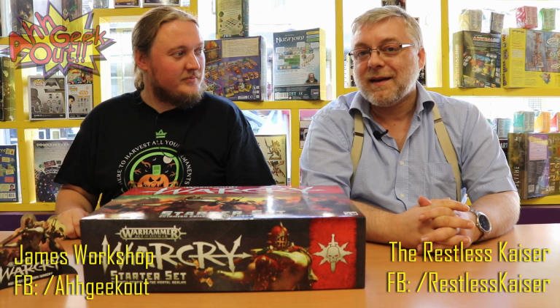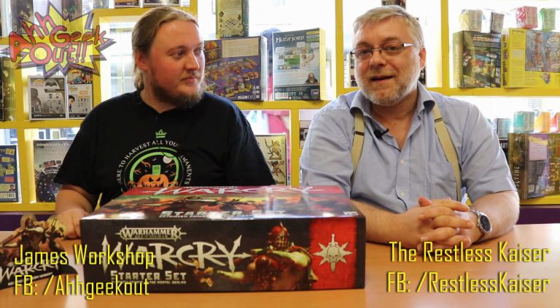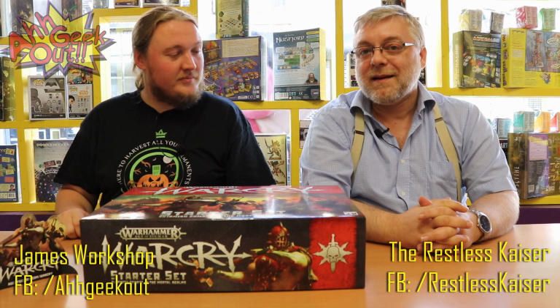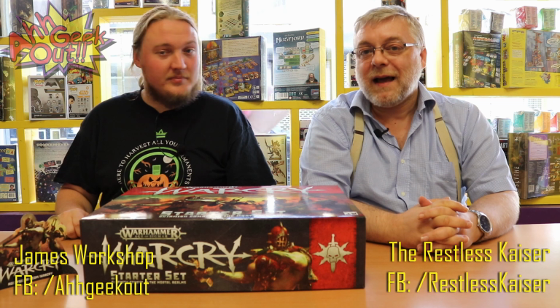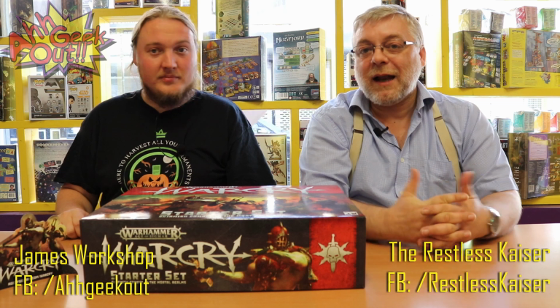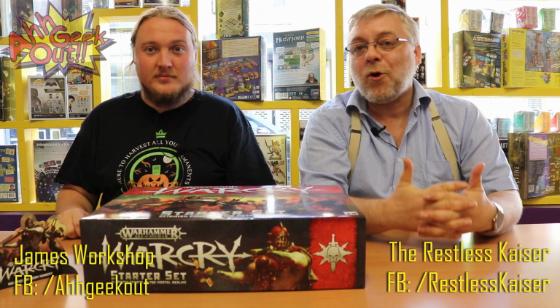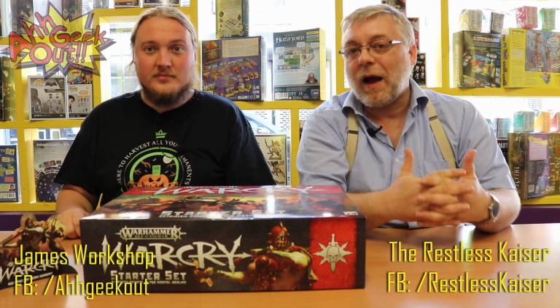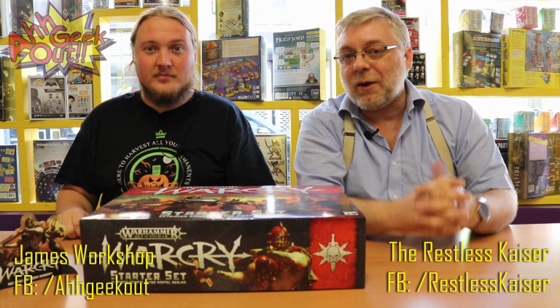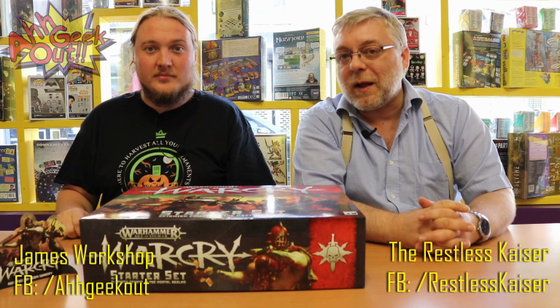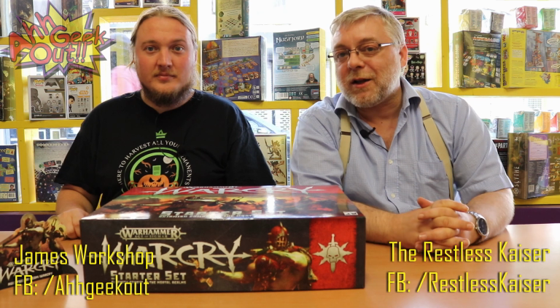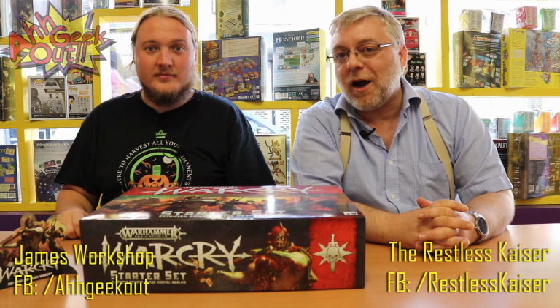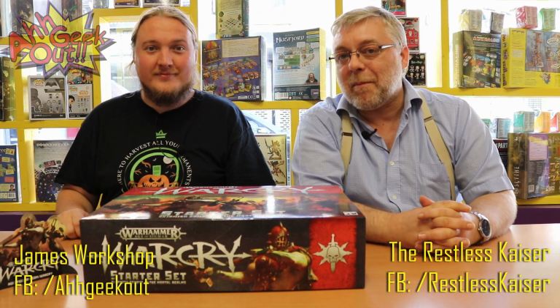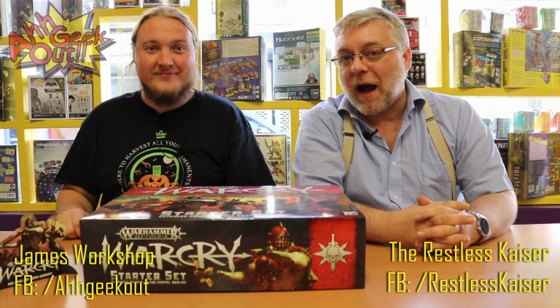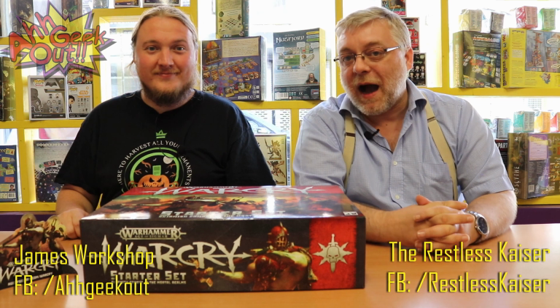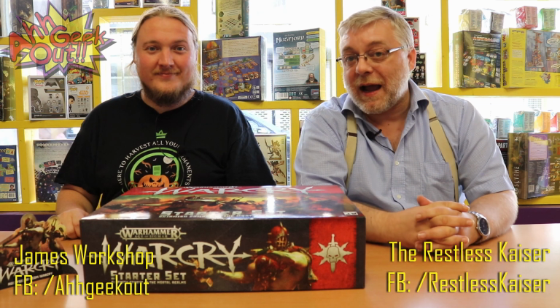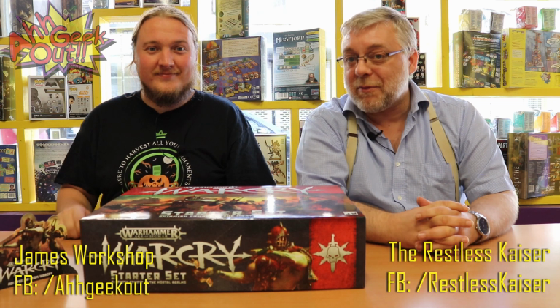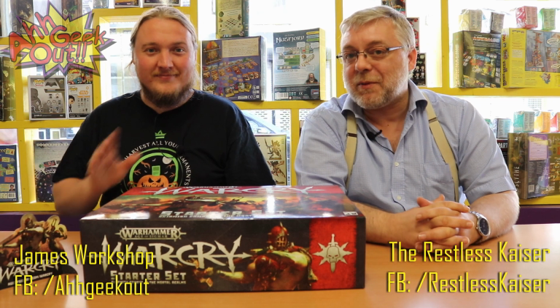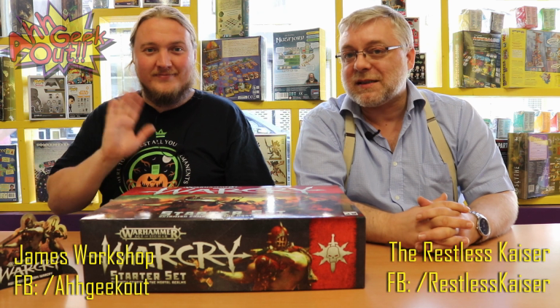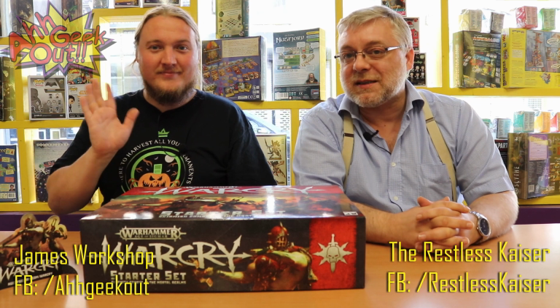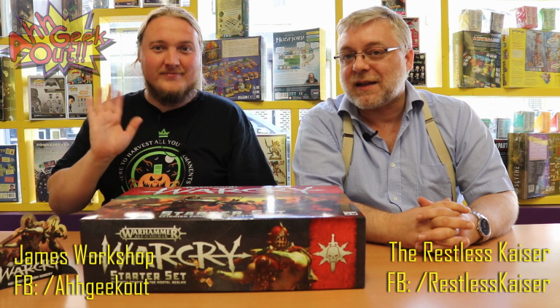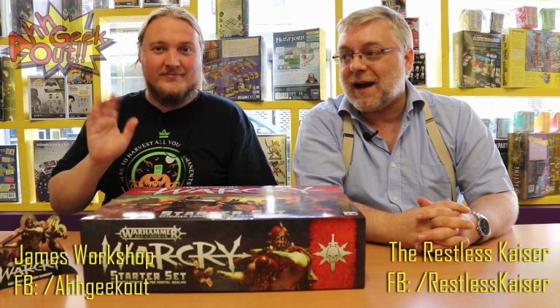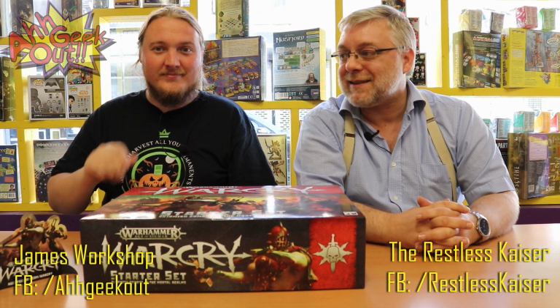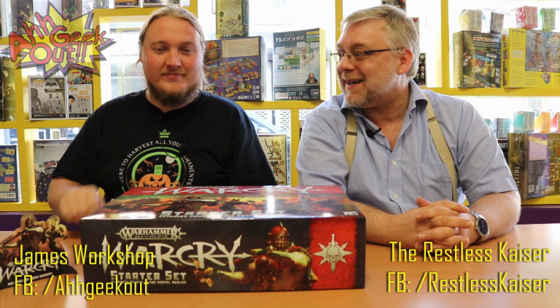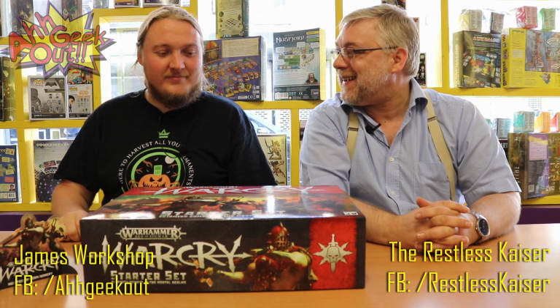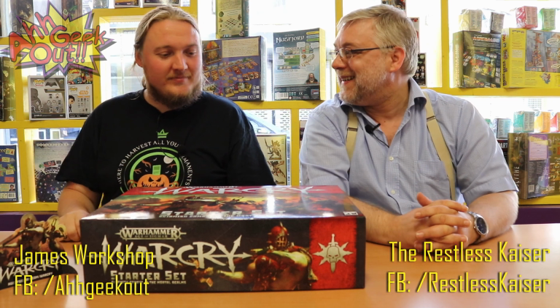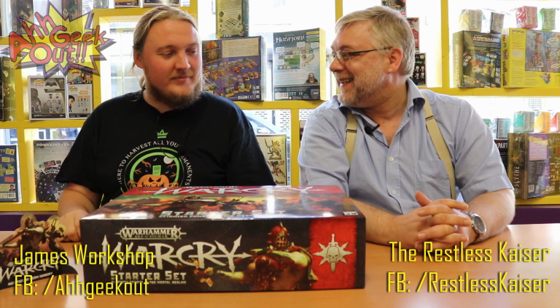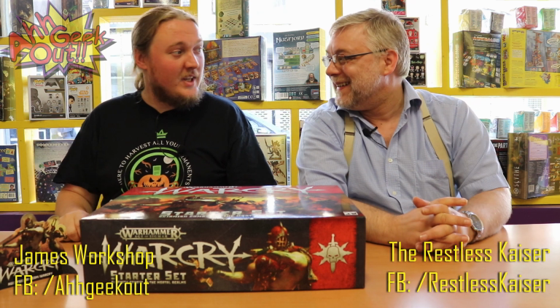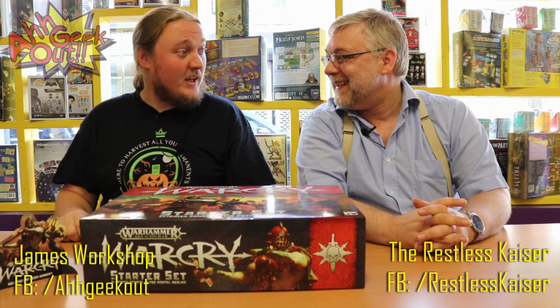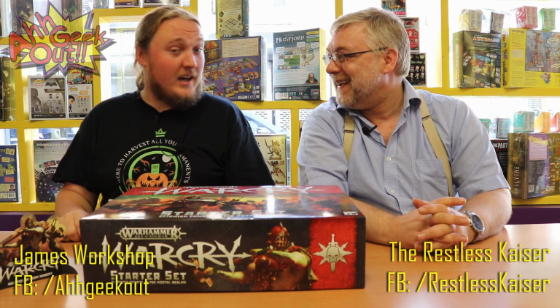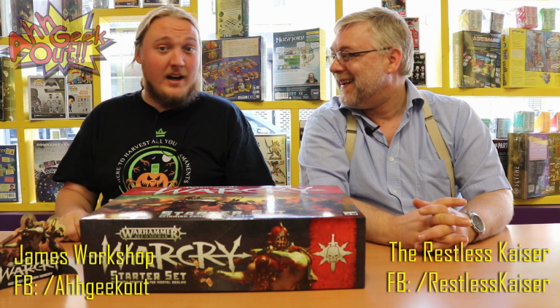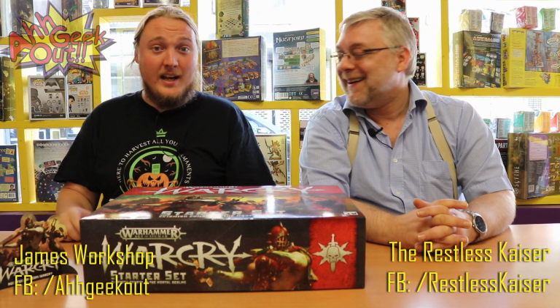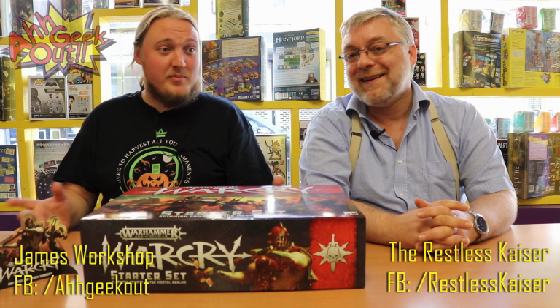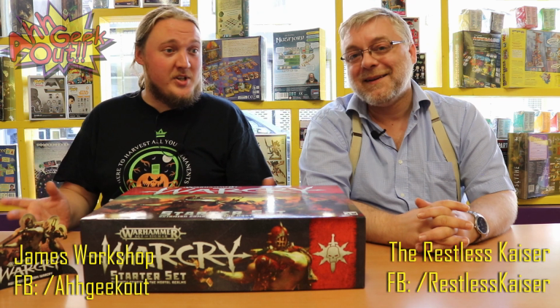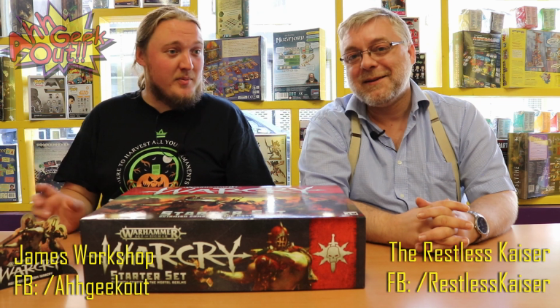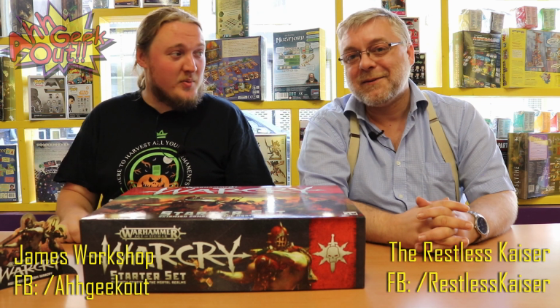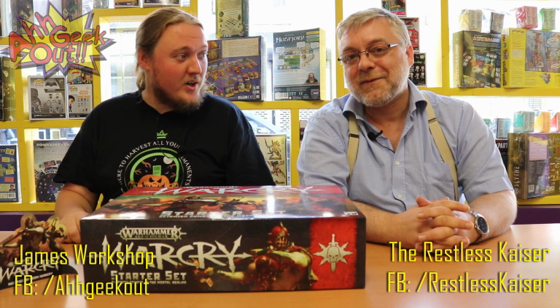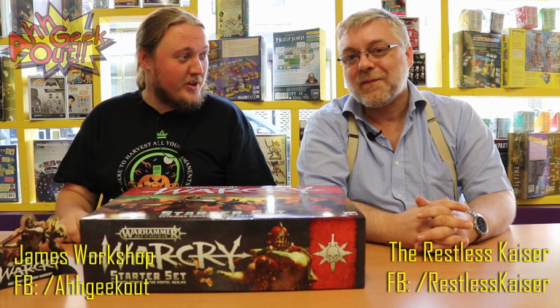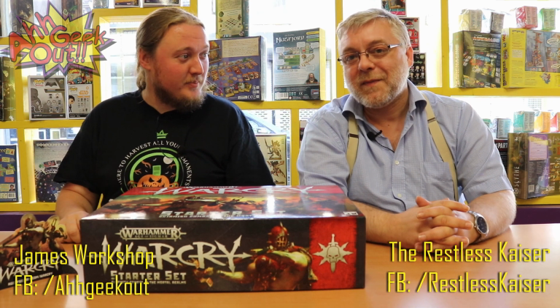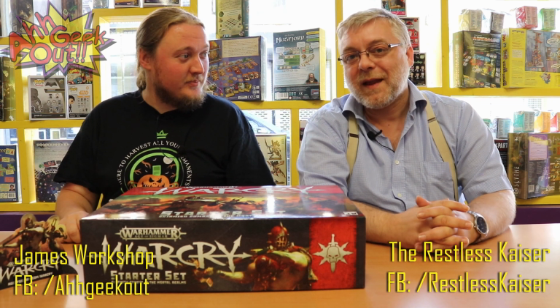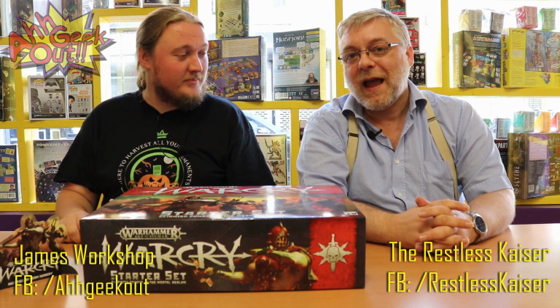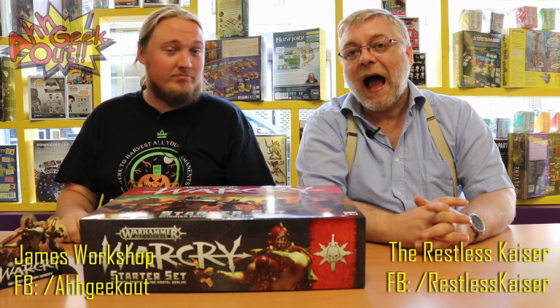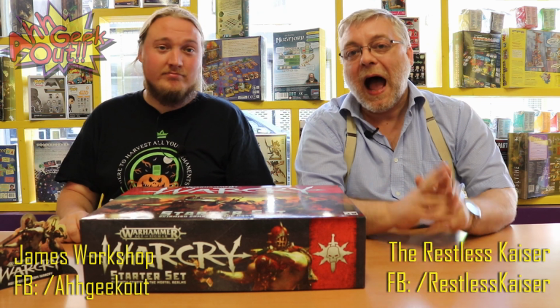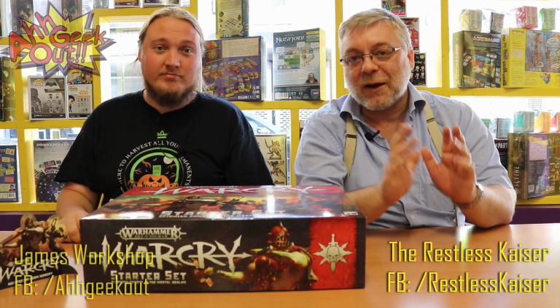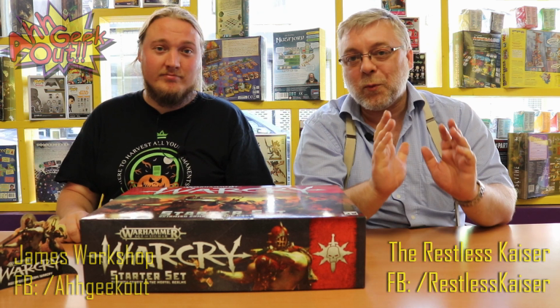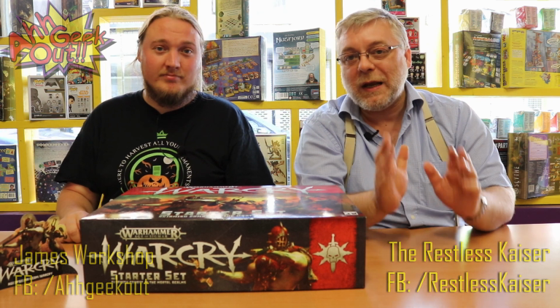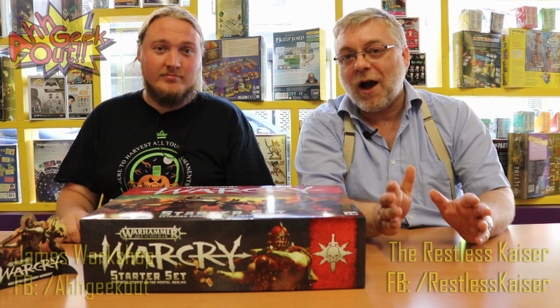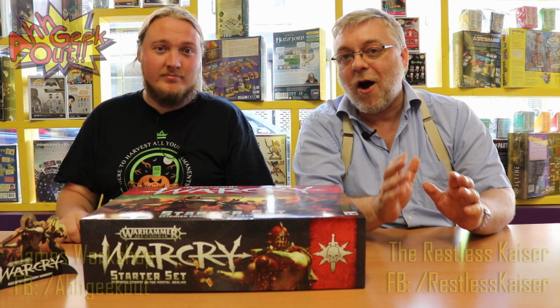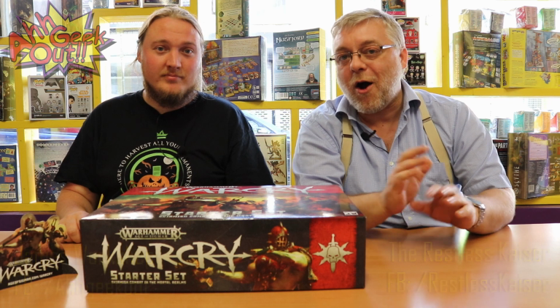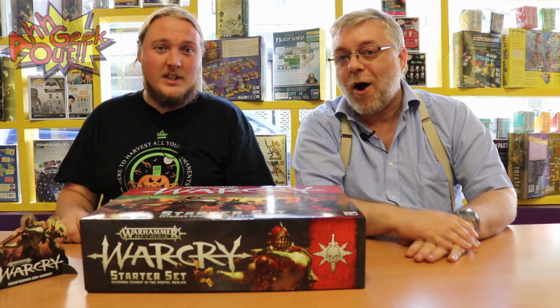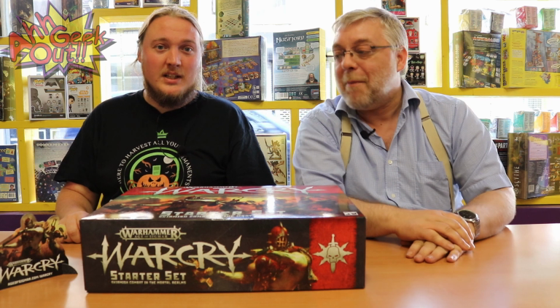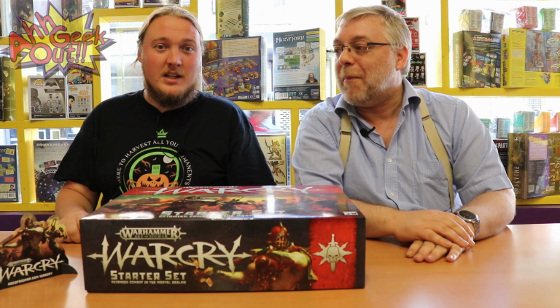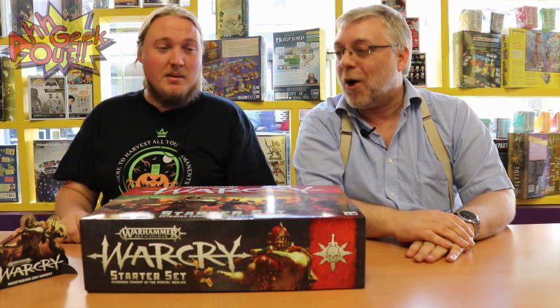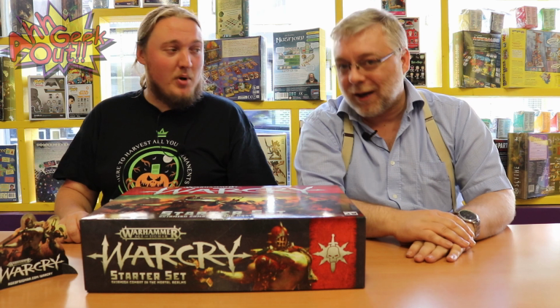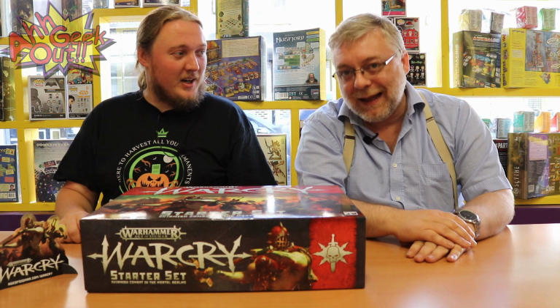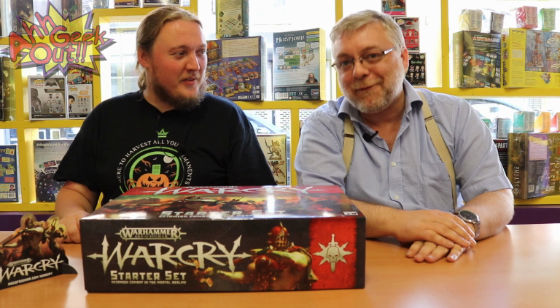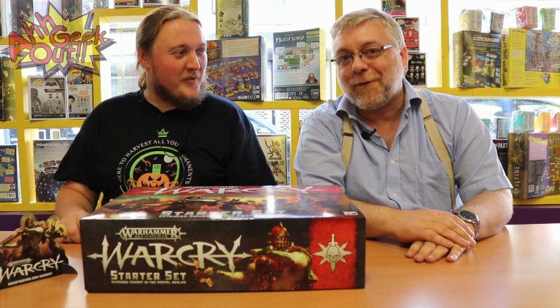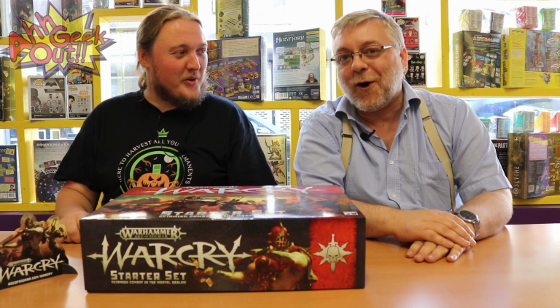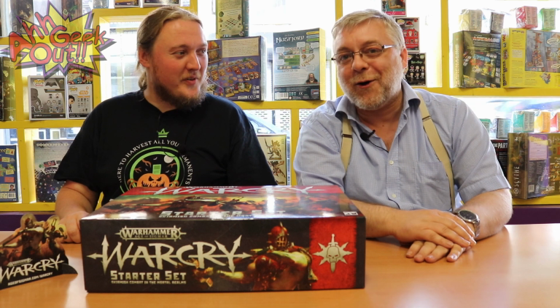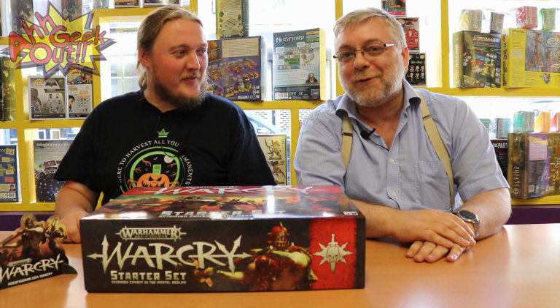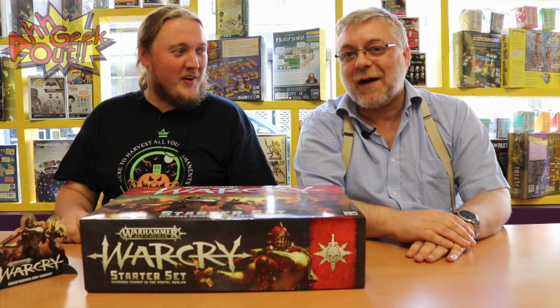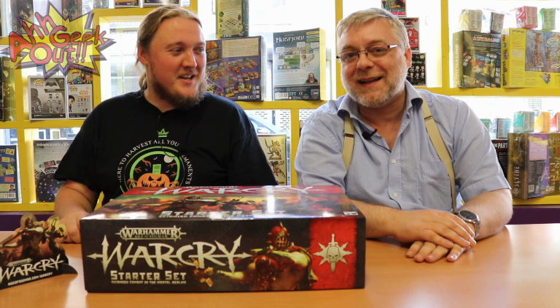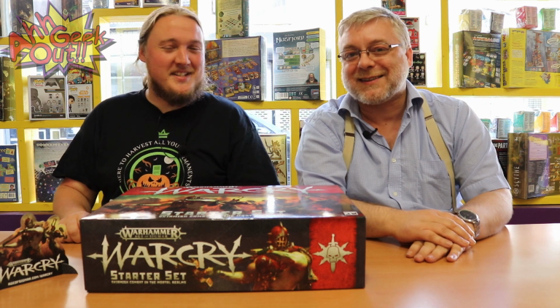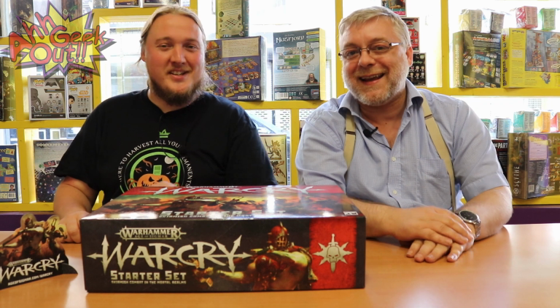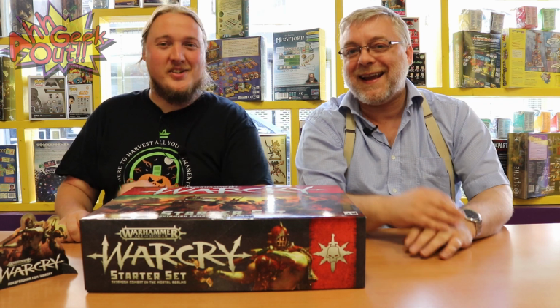Hello and welcome. I am the Restless Kaiser. I am James Workshop. And we are Modelling for Advantage.